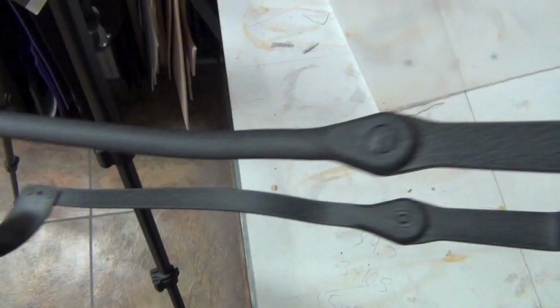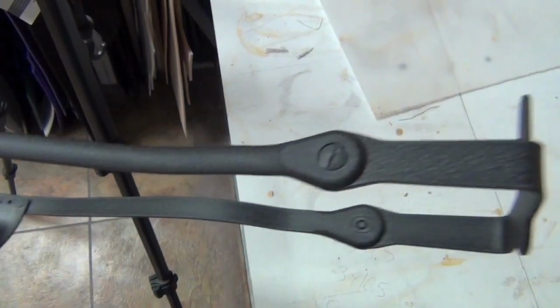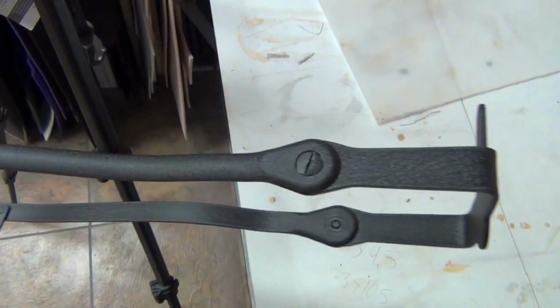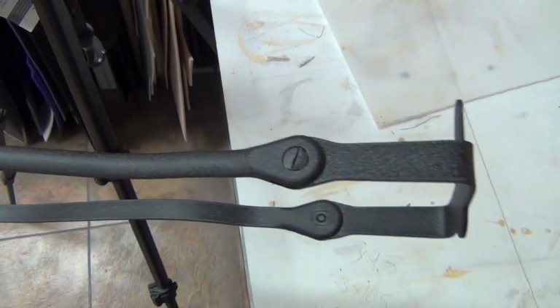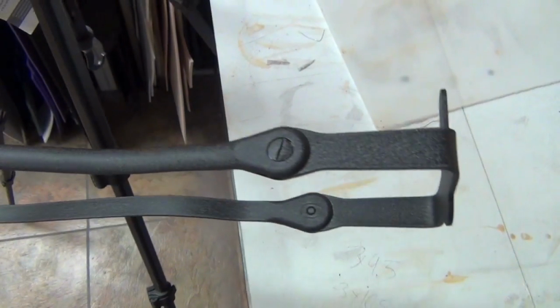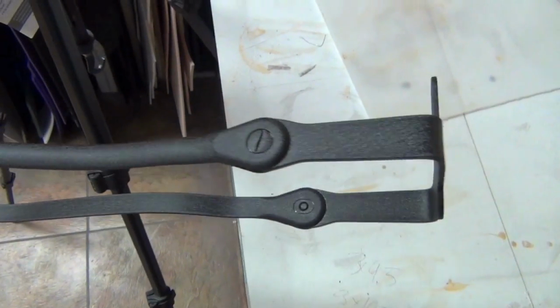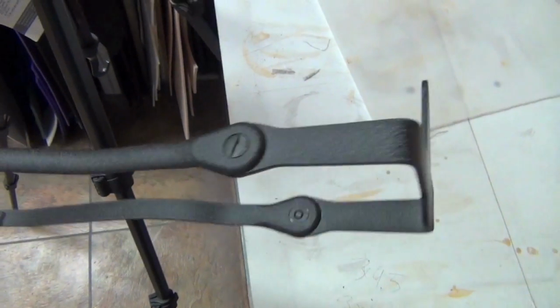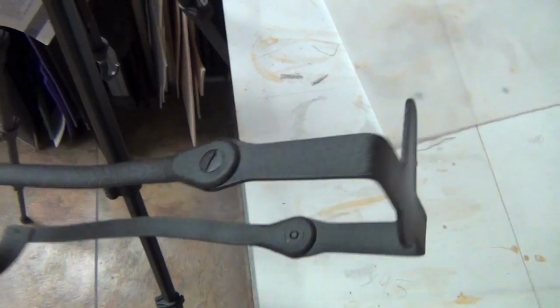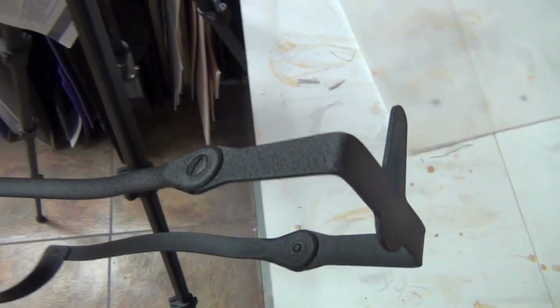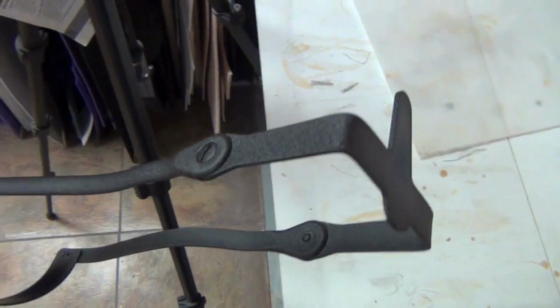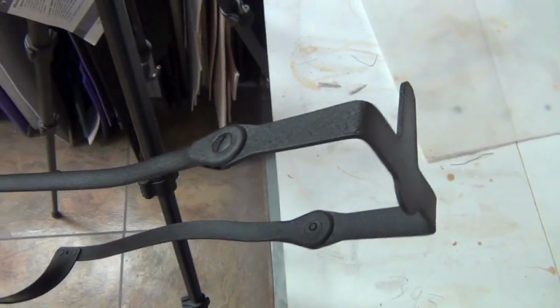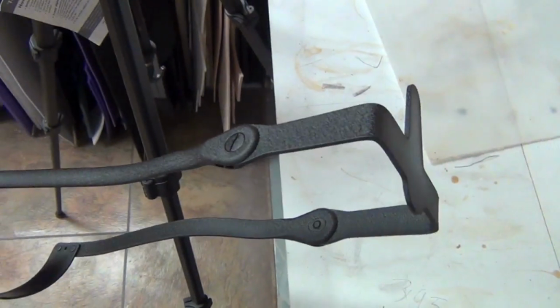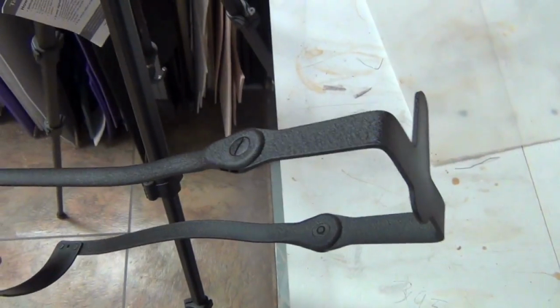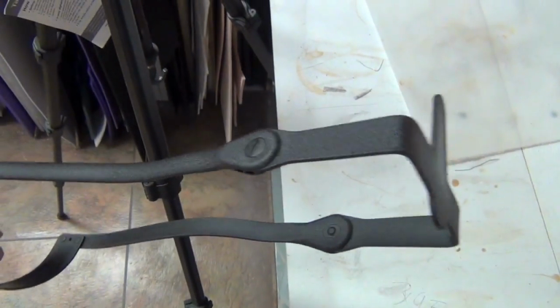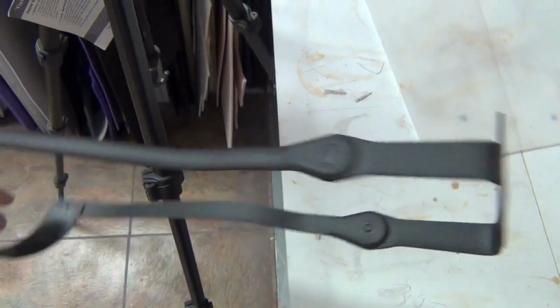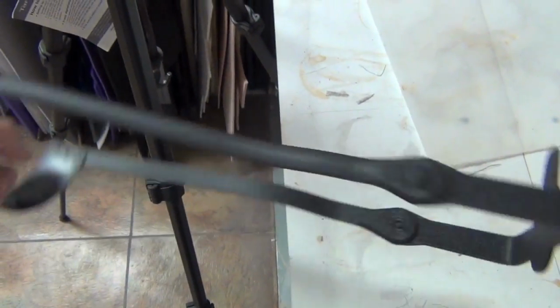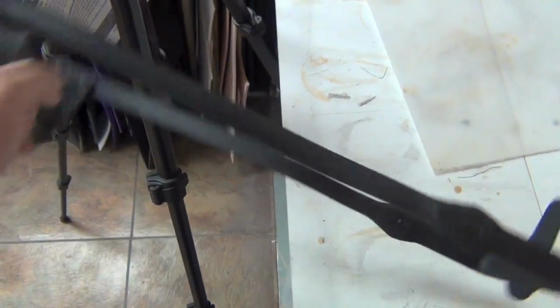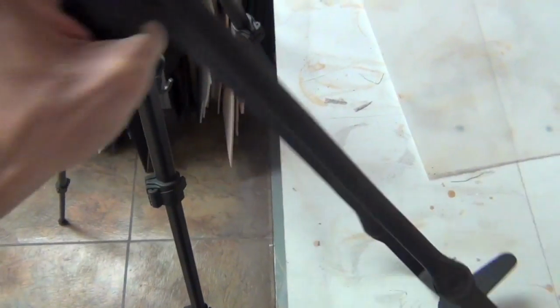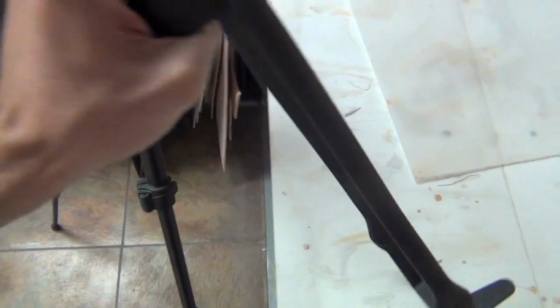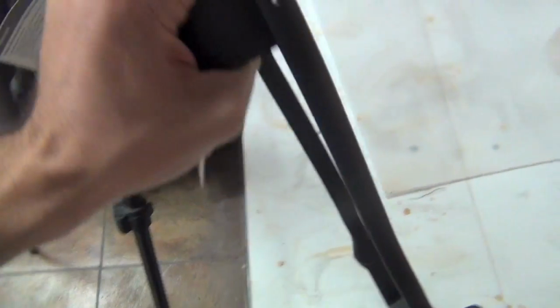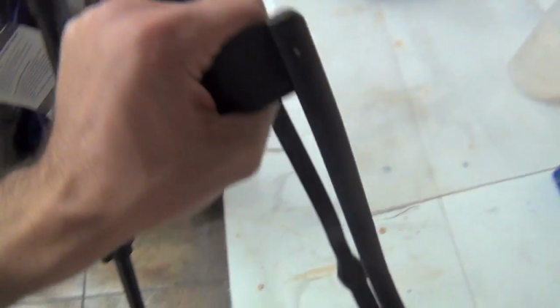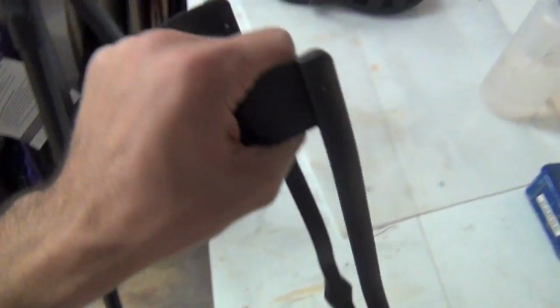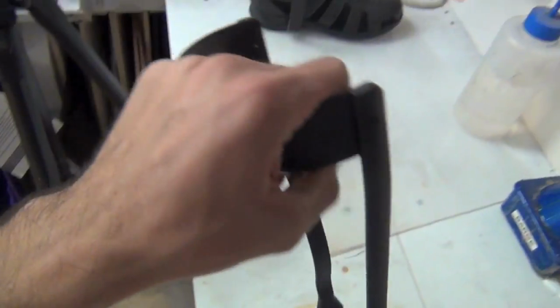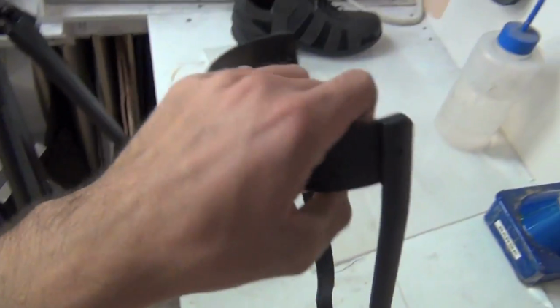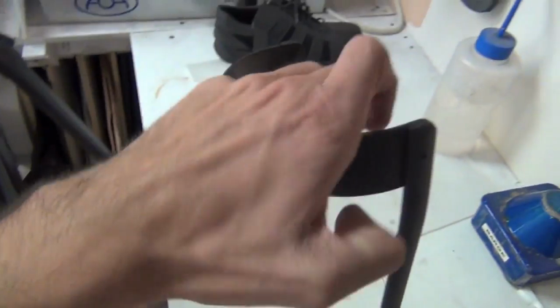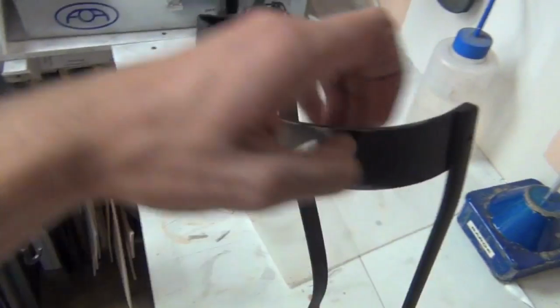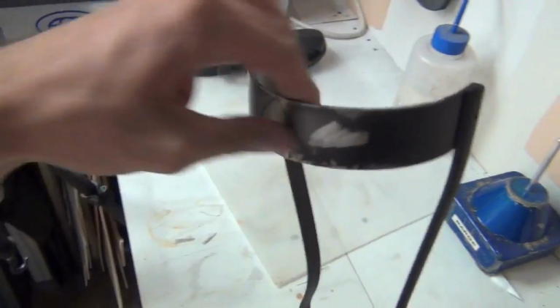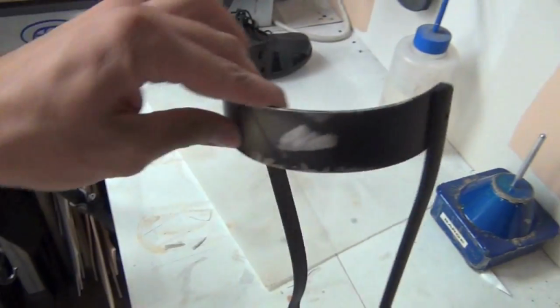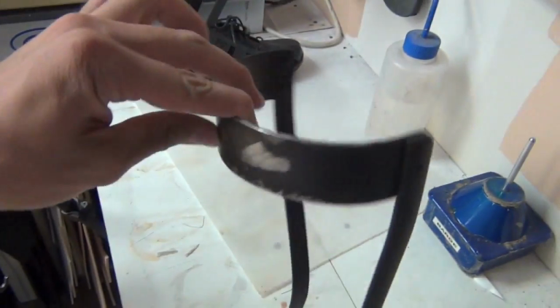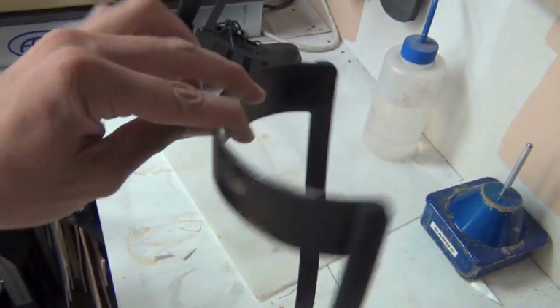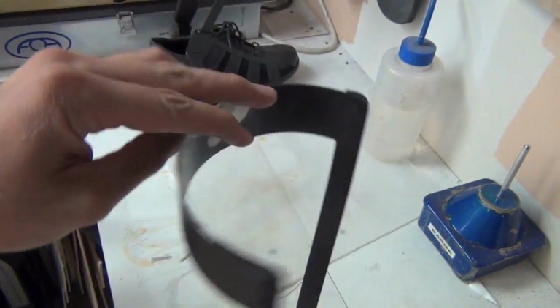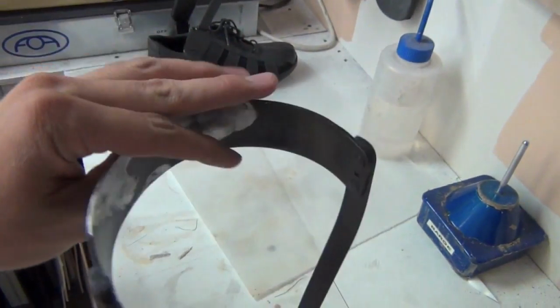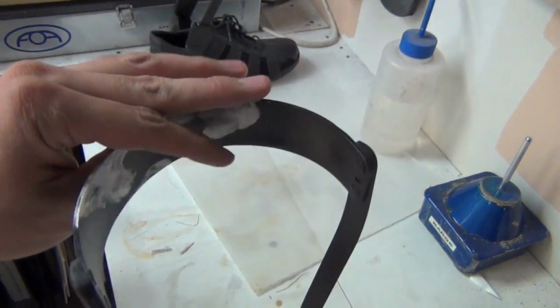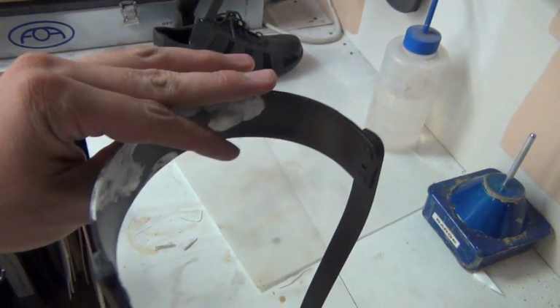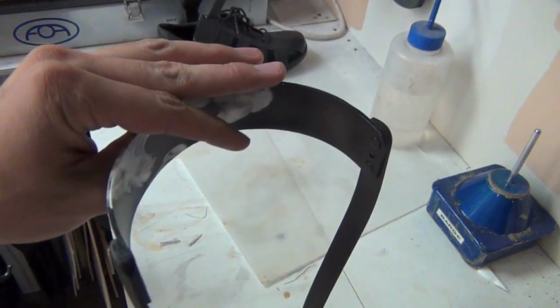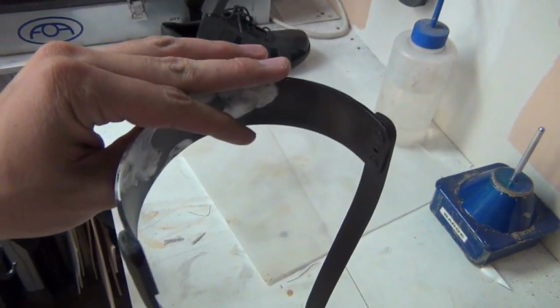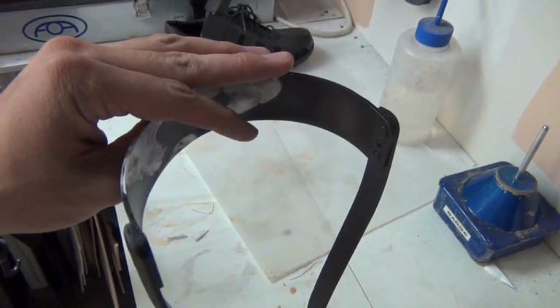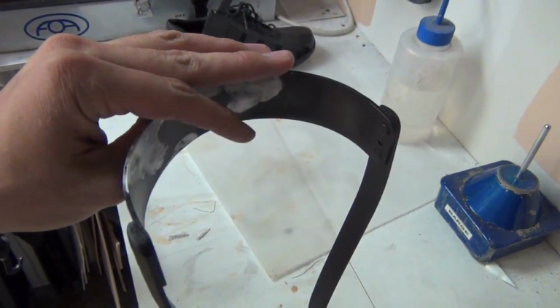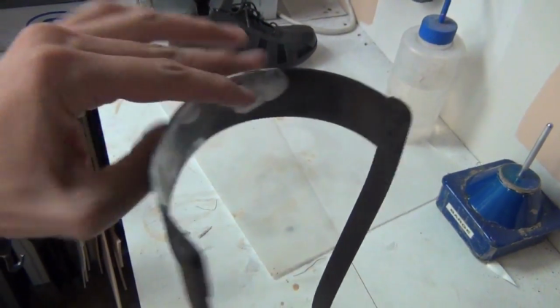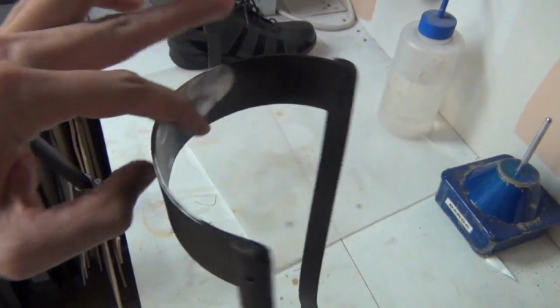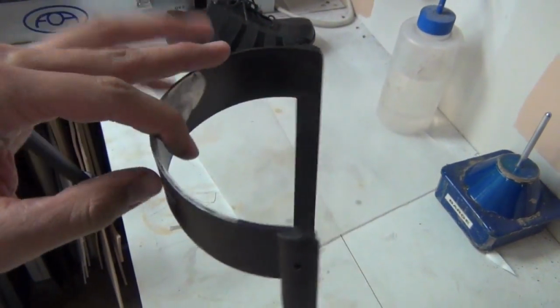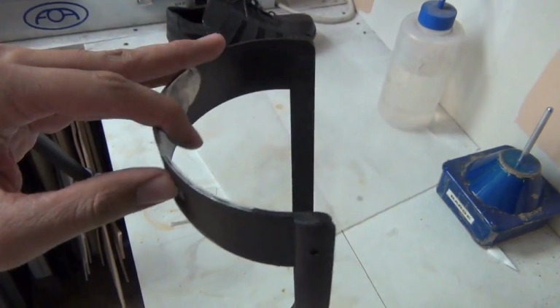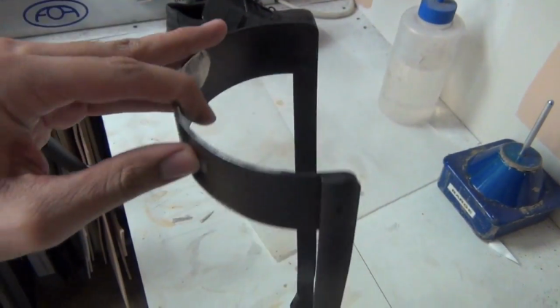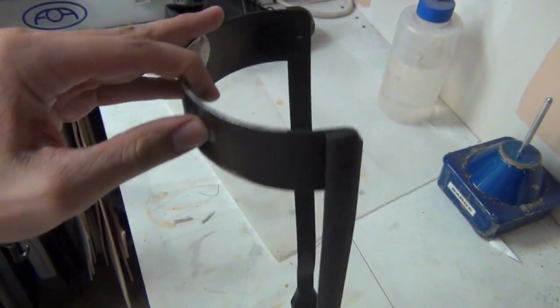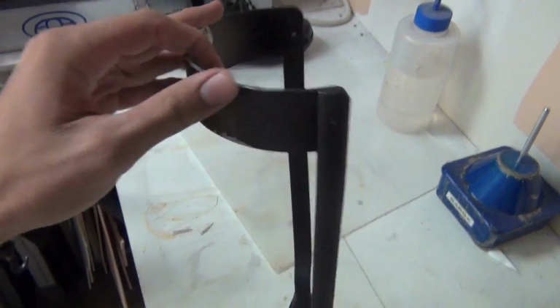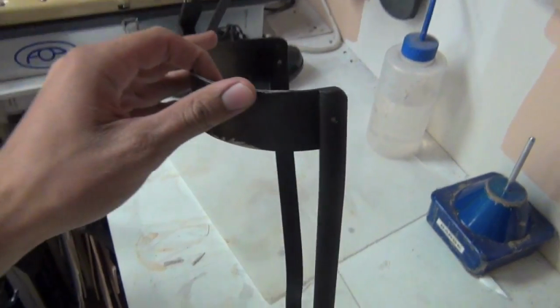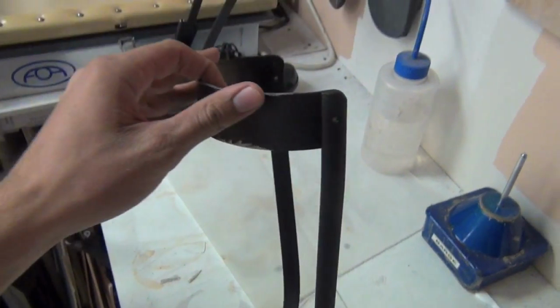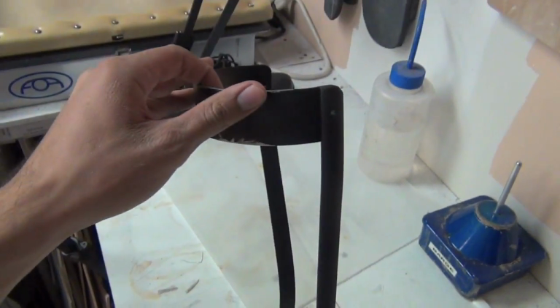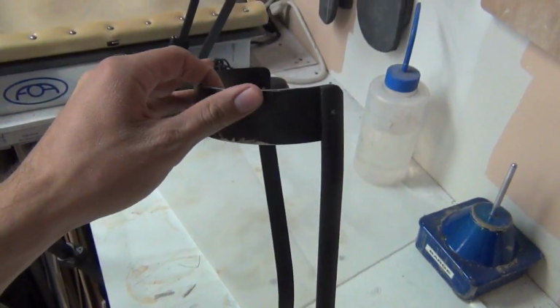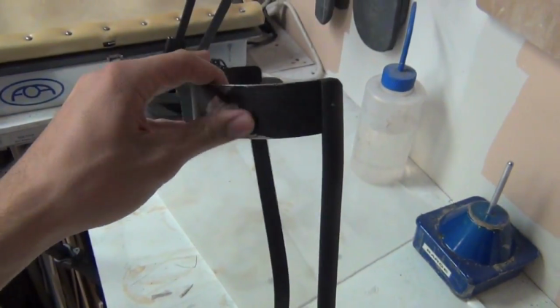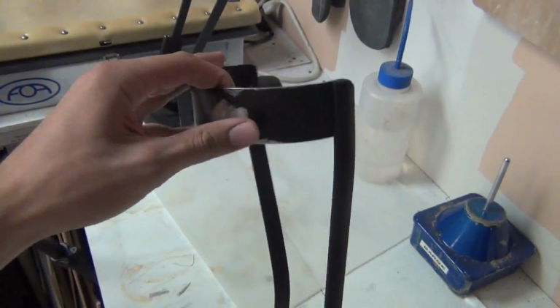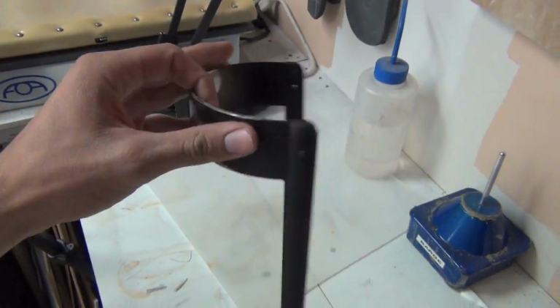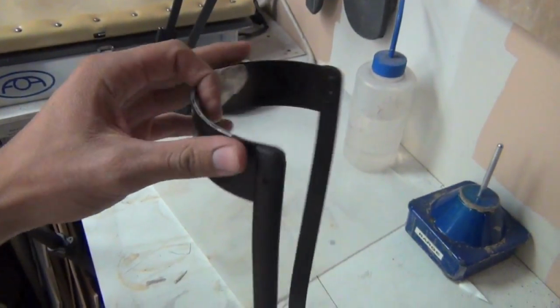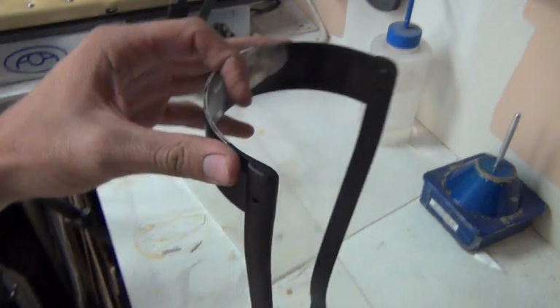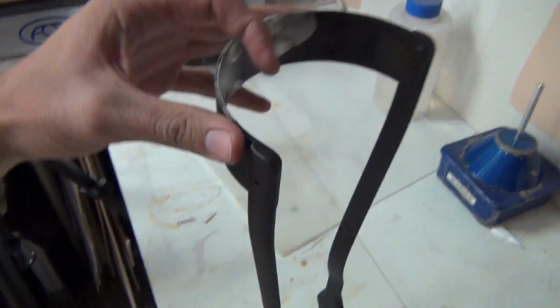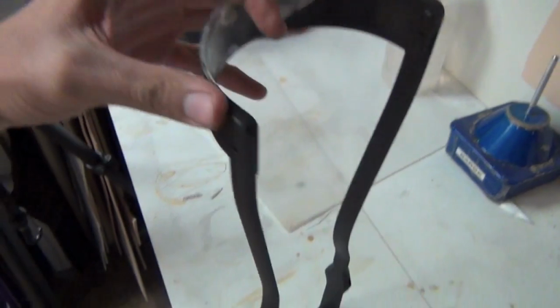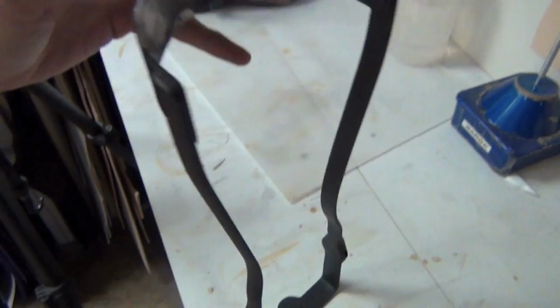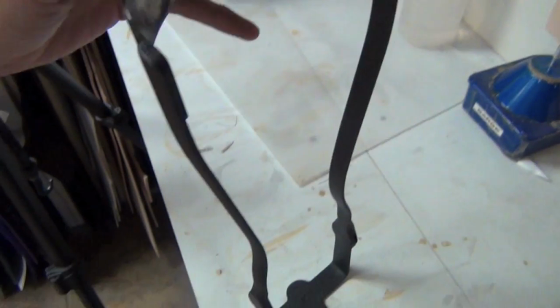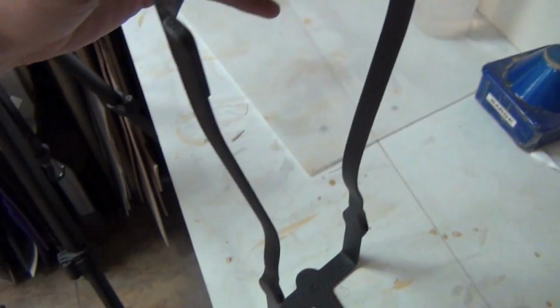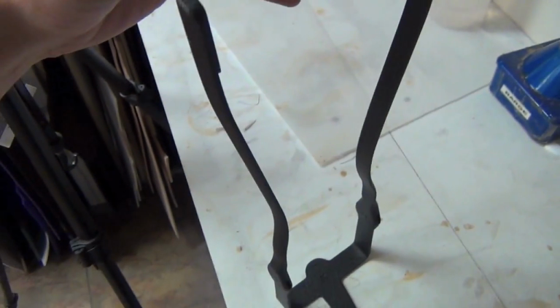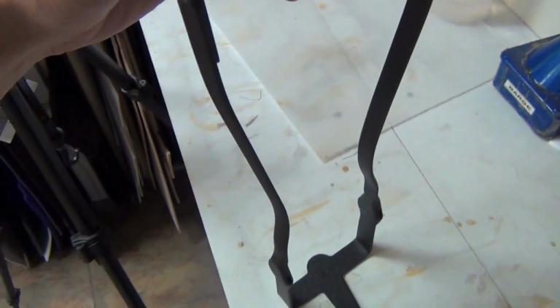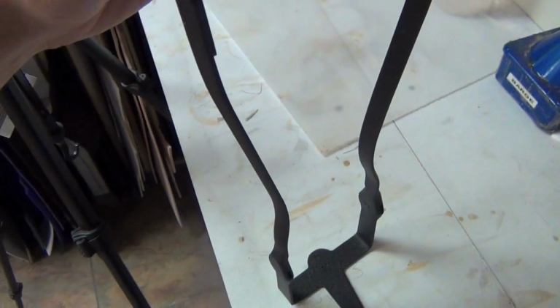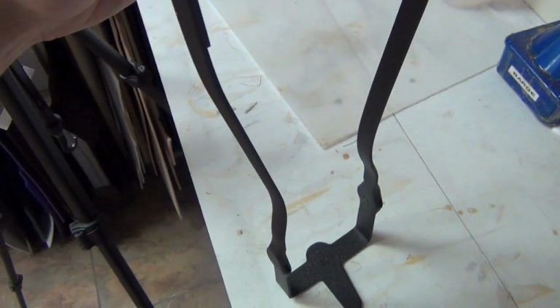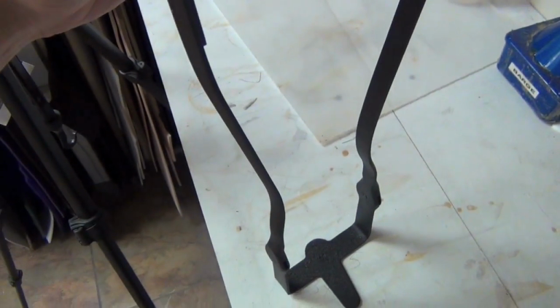These are done. You just have to mount the stirrup to the shoe and mount your calf strap, and you're done.